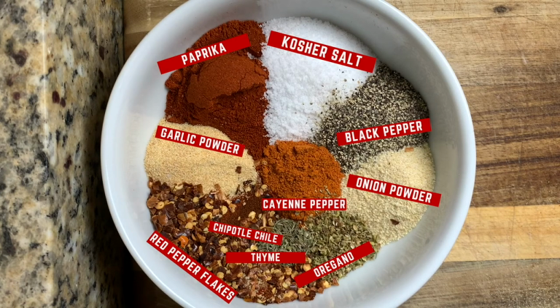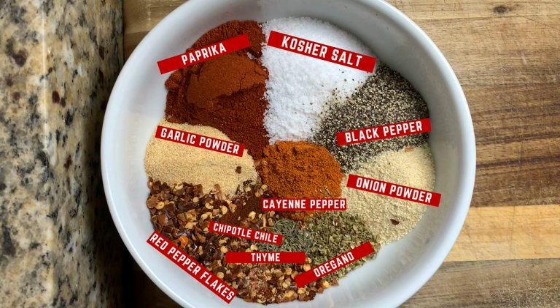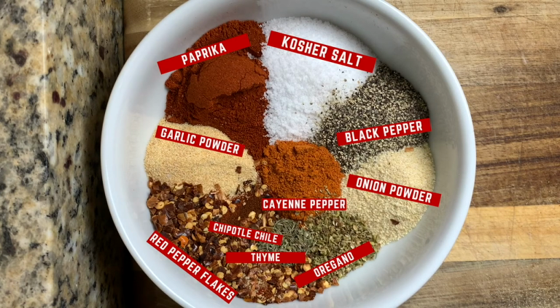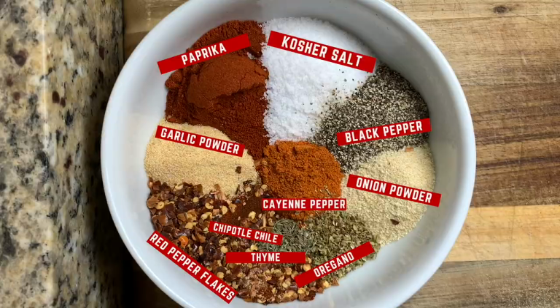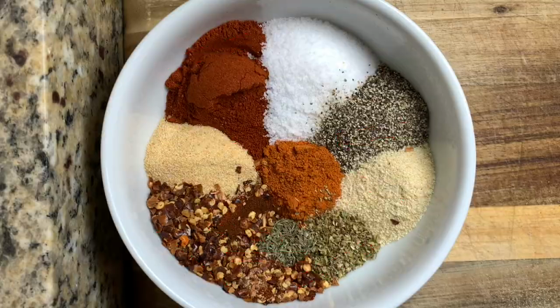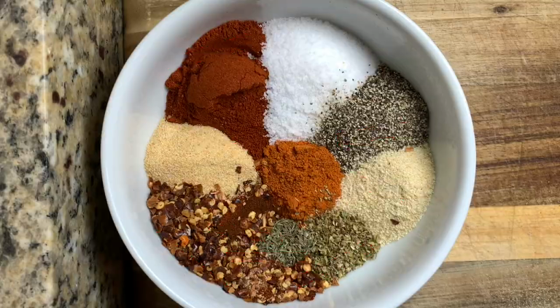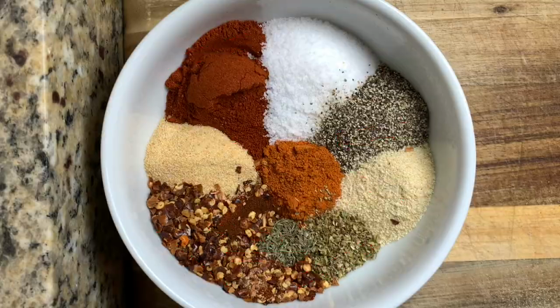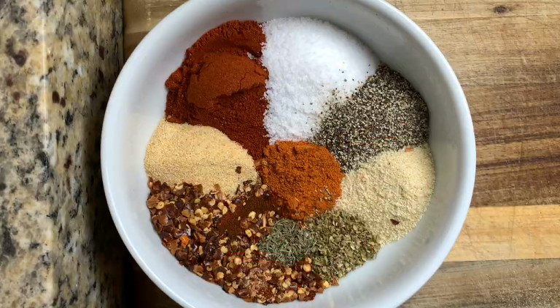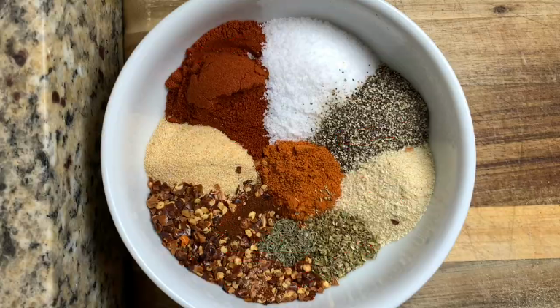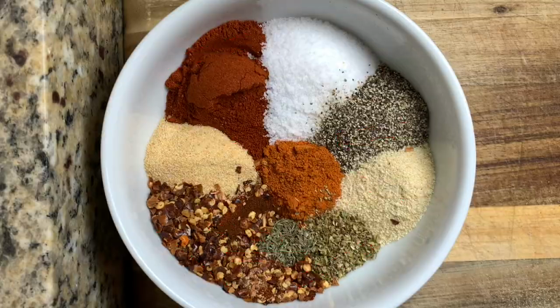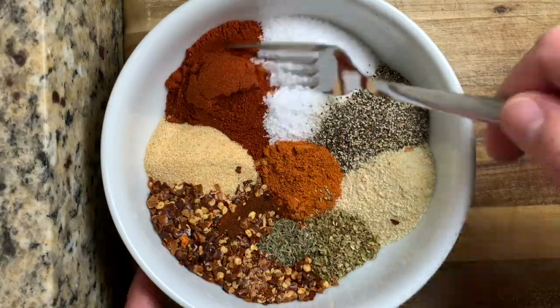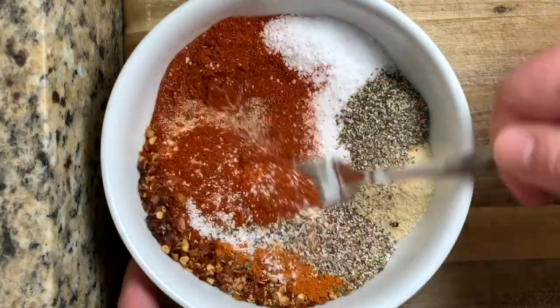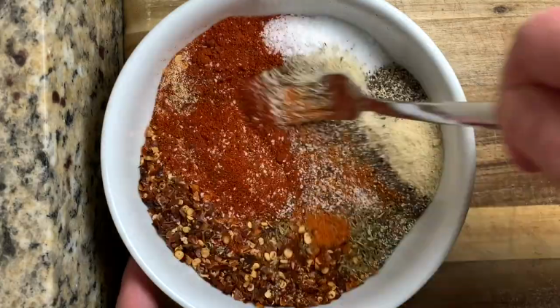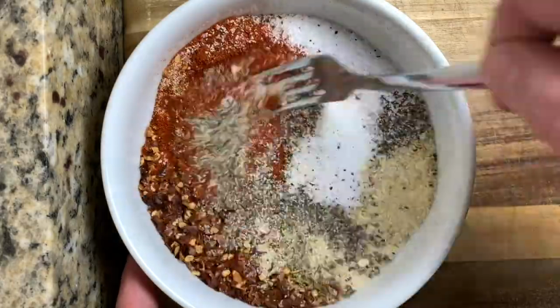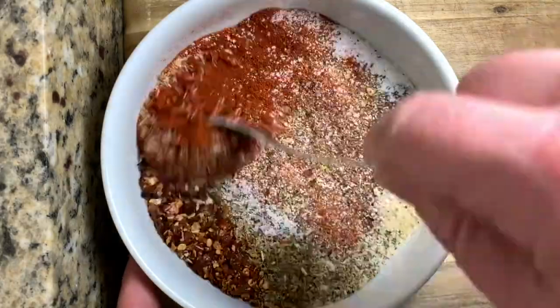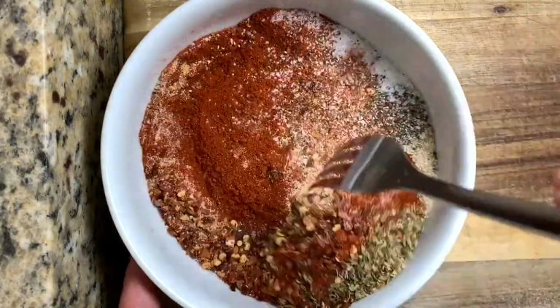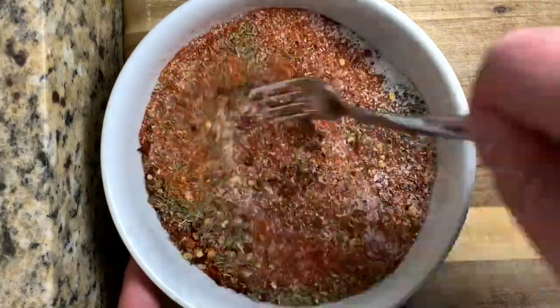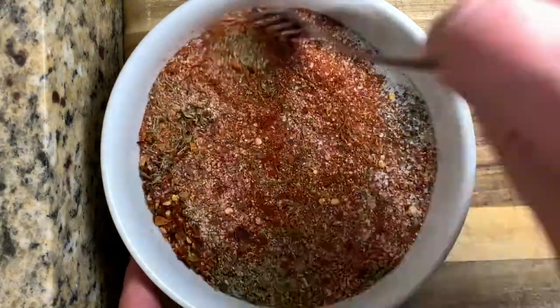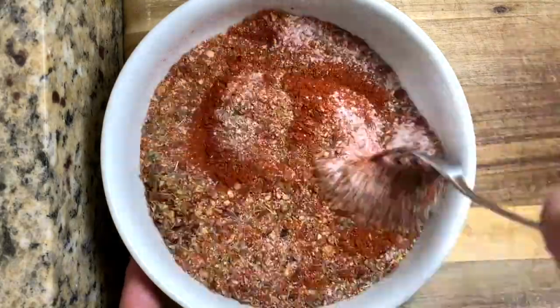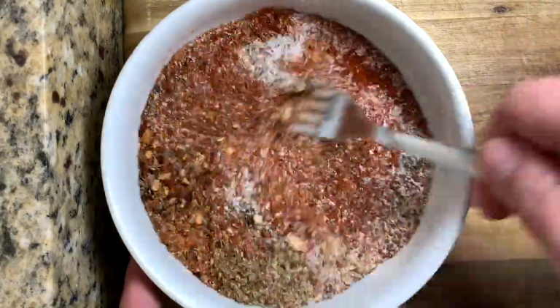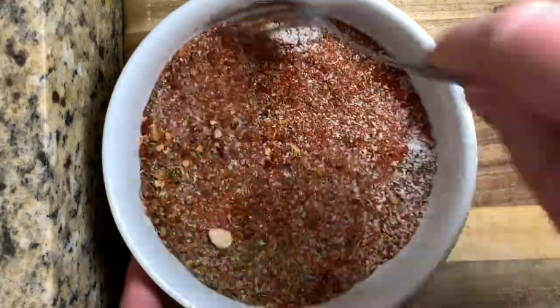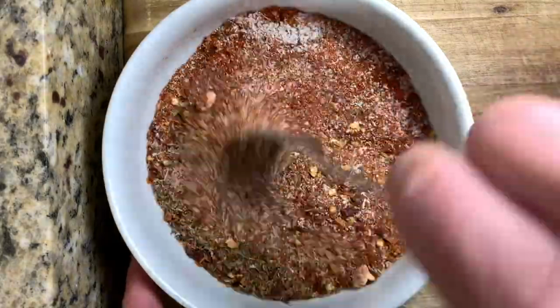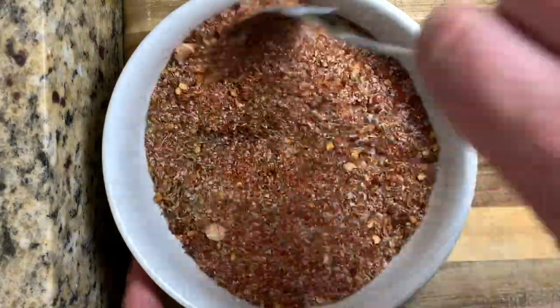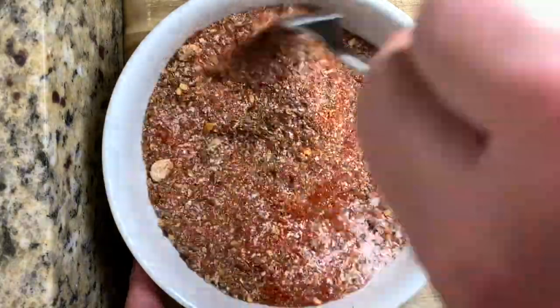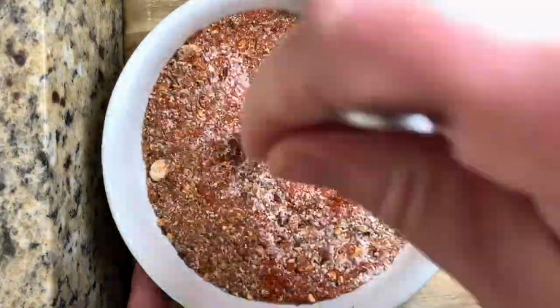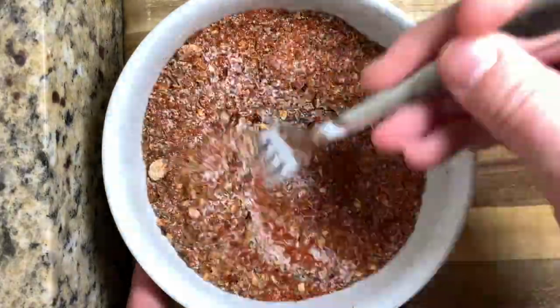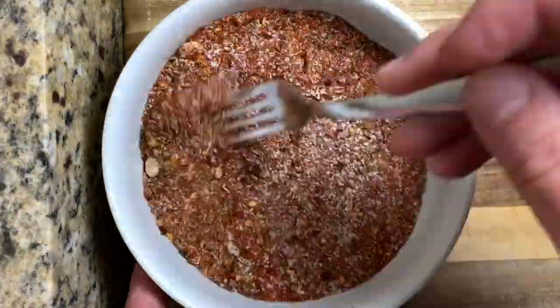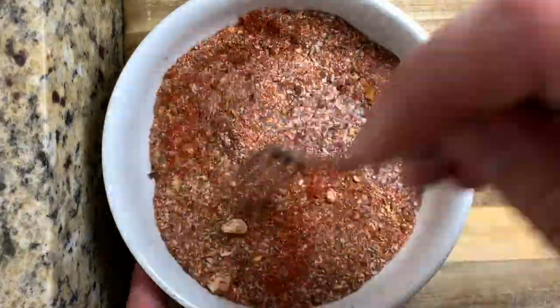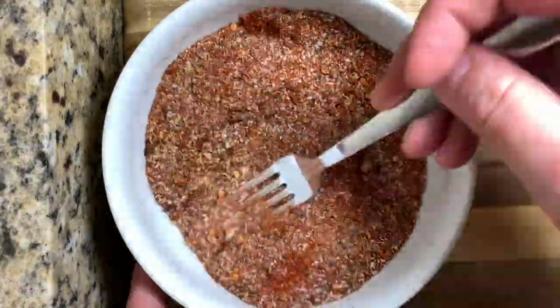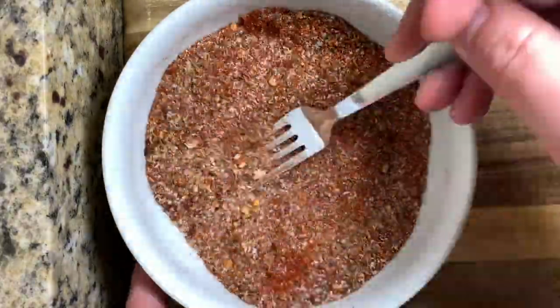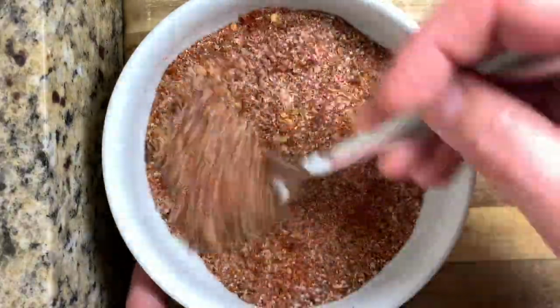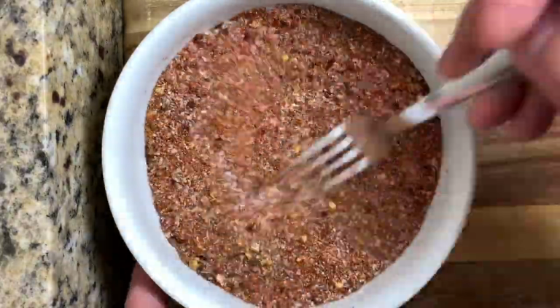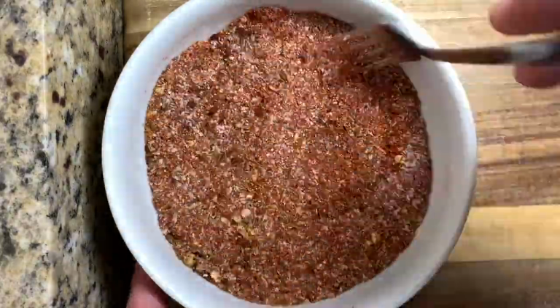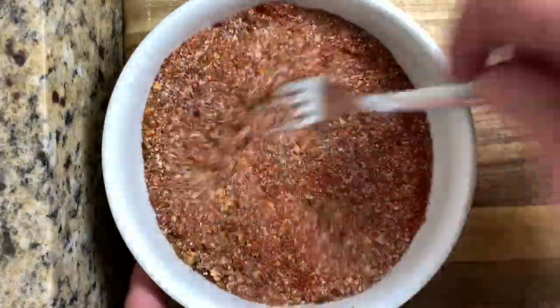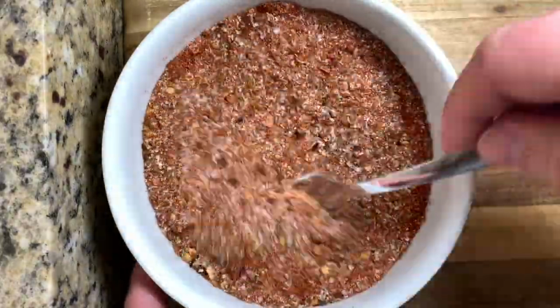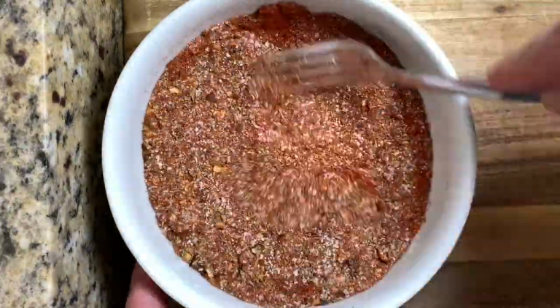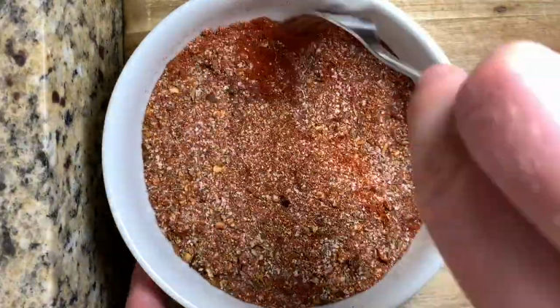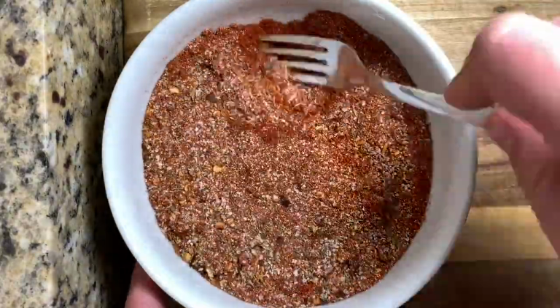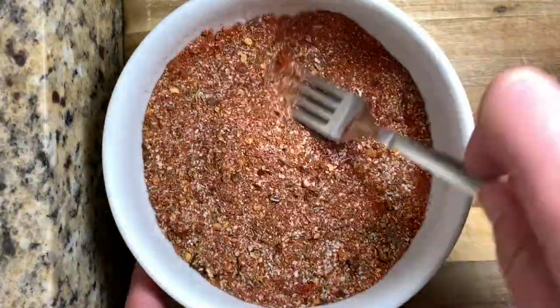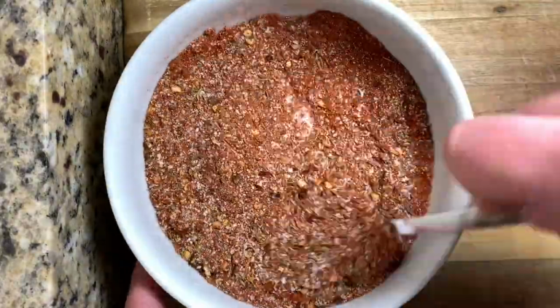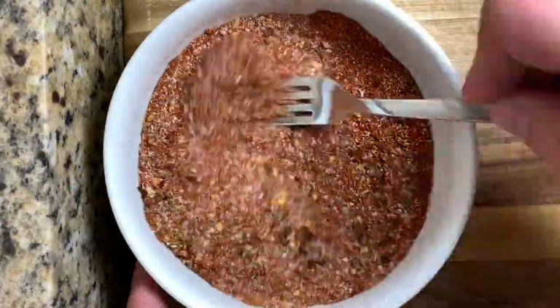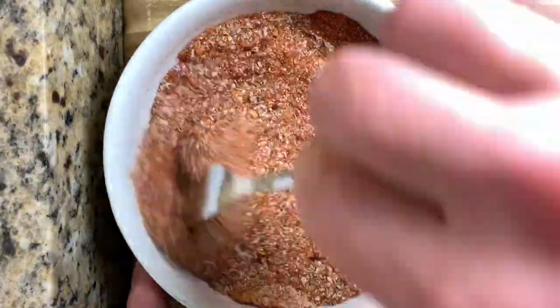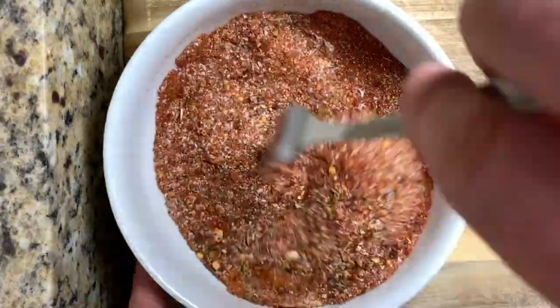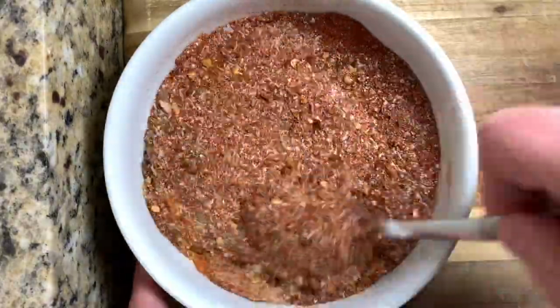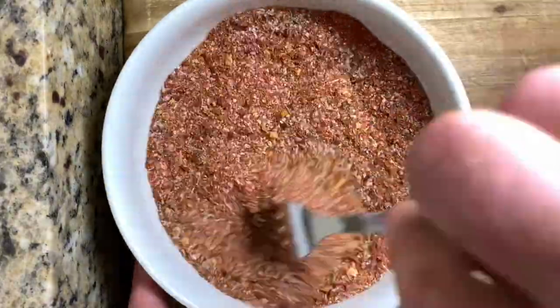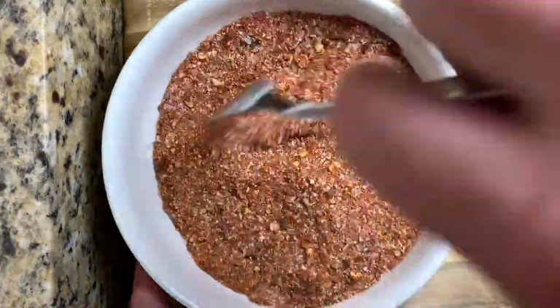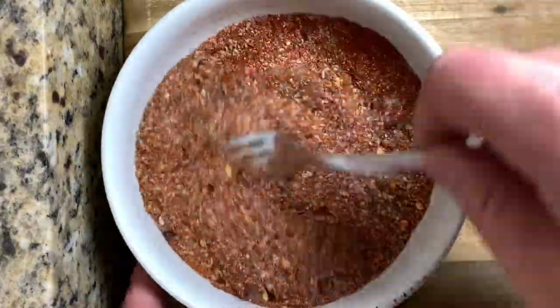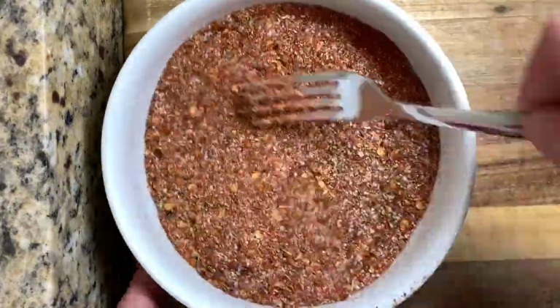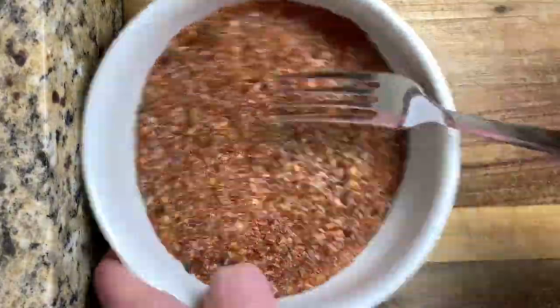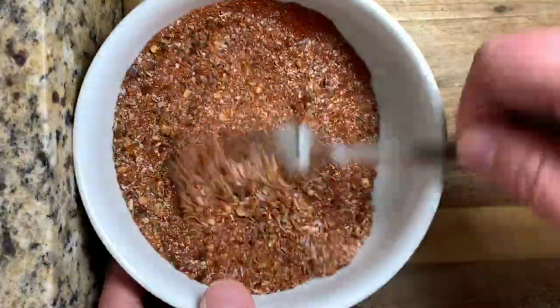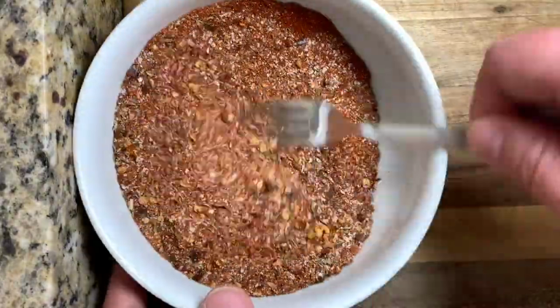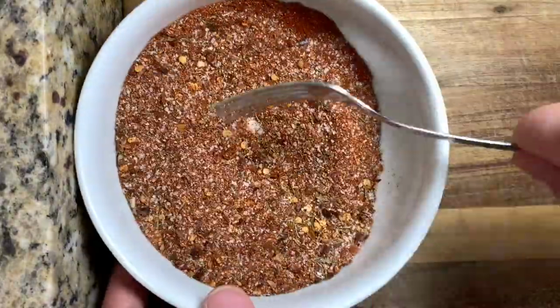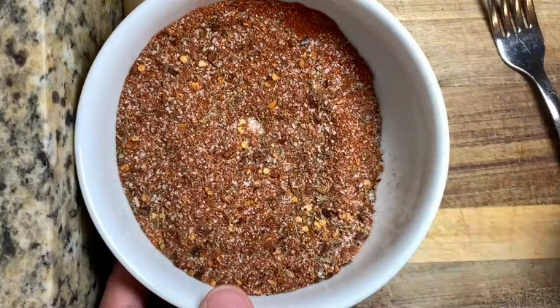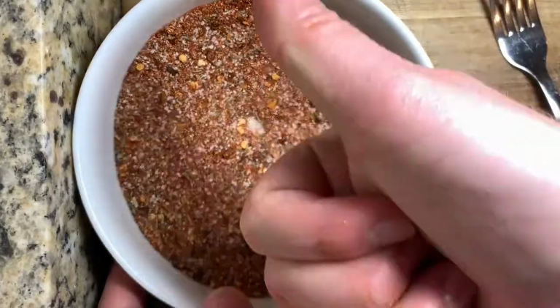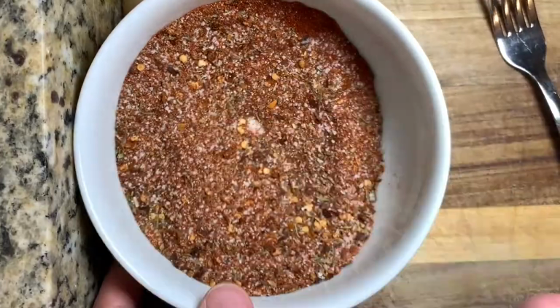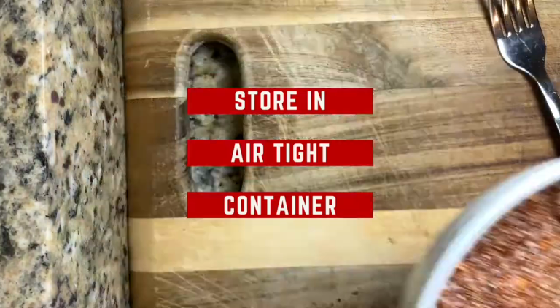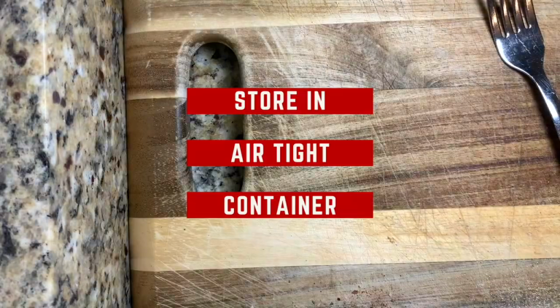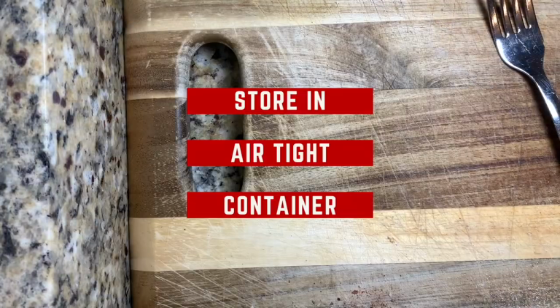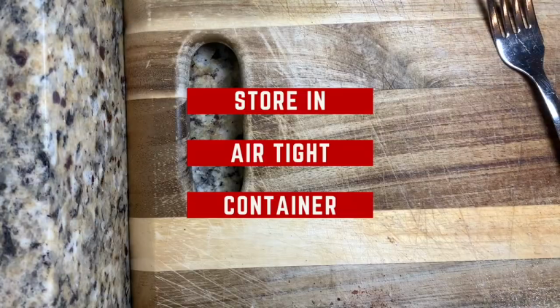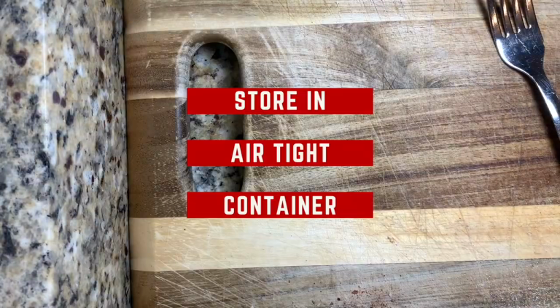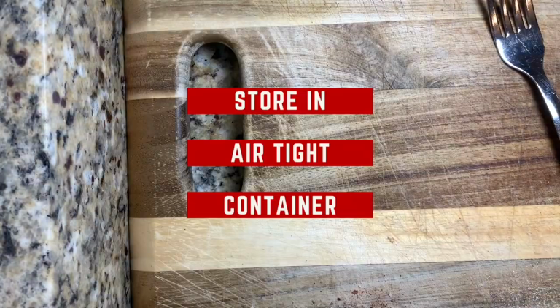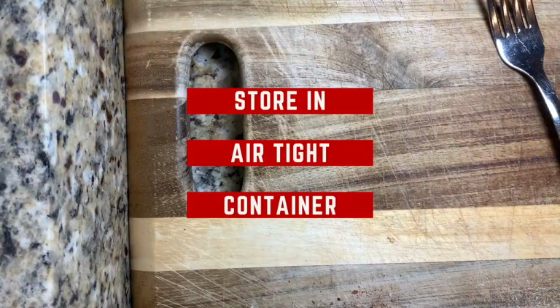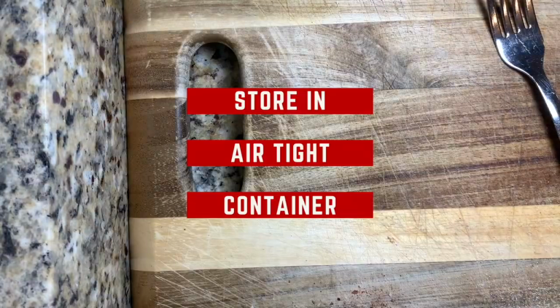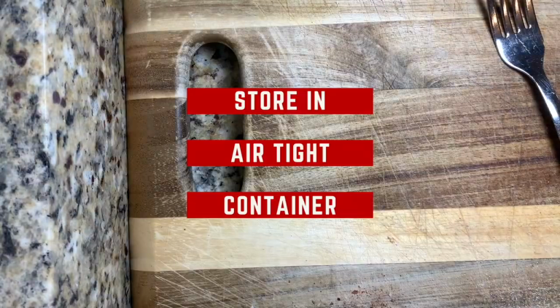Pour all those ingredients into a bowl, whisk them thoroughly until they're all combined. Once they're all combined, store them in an airtight container.